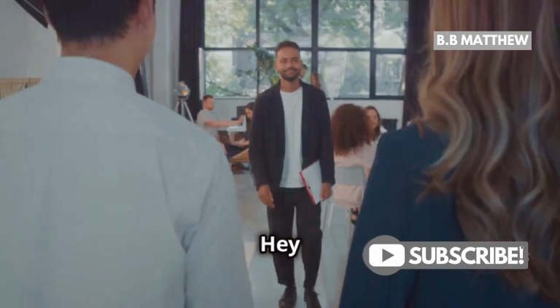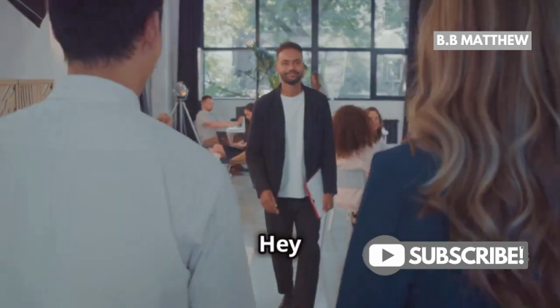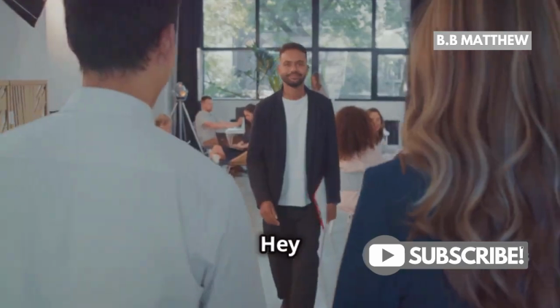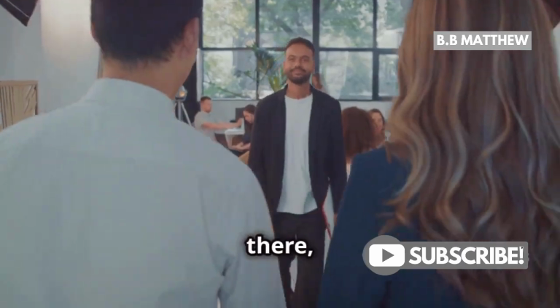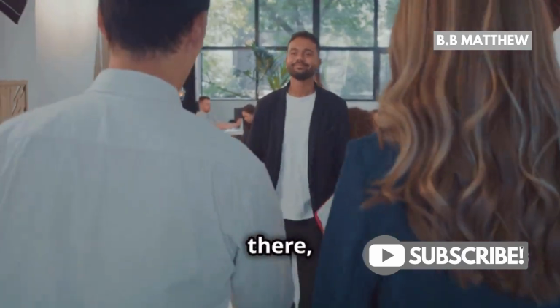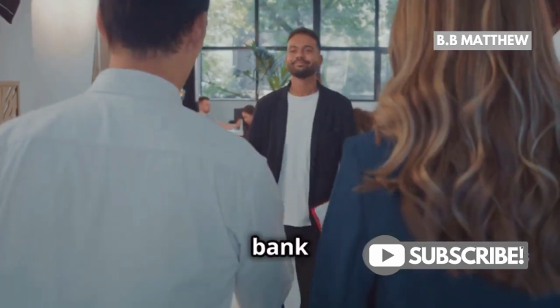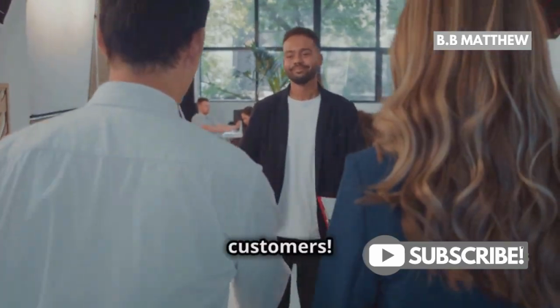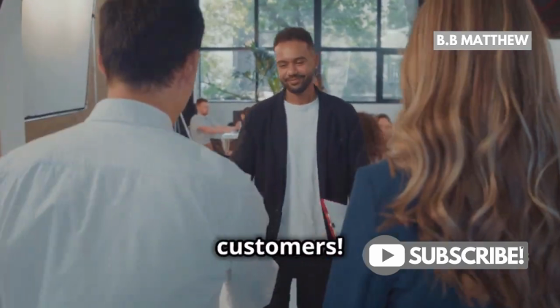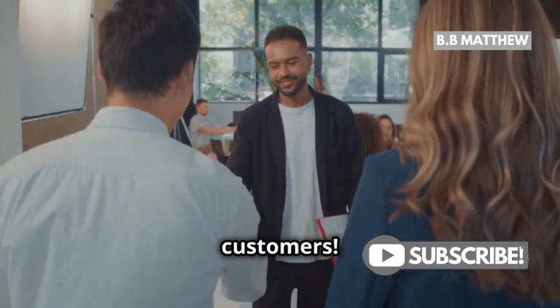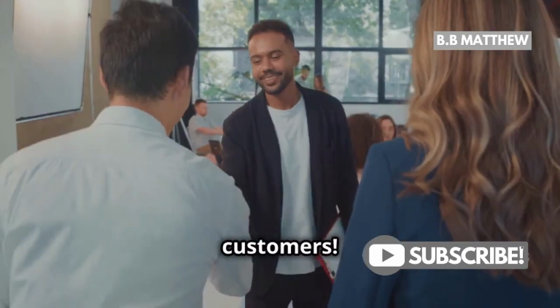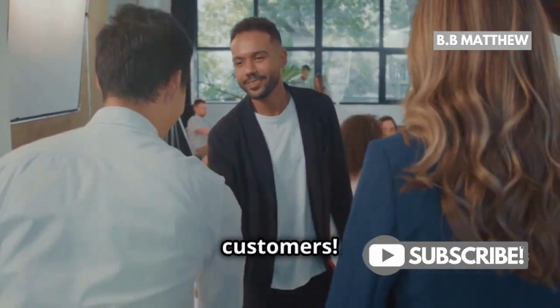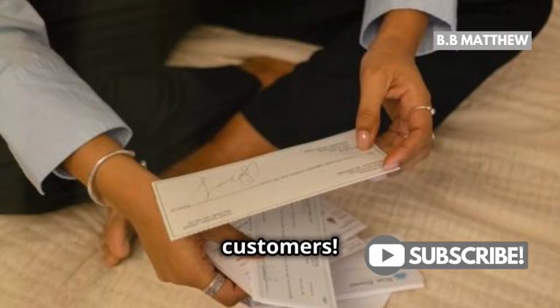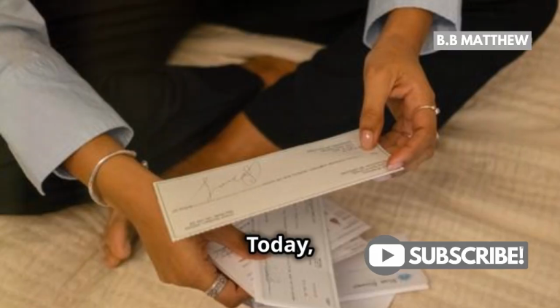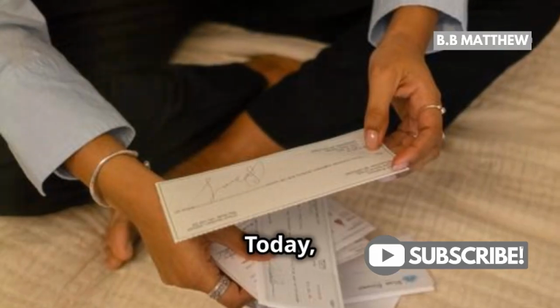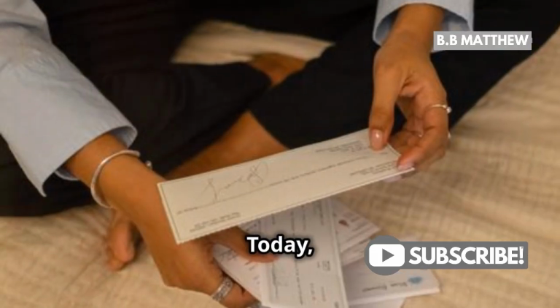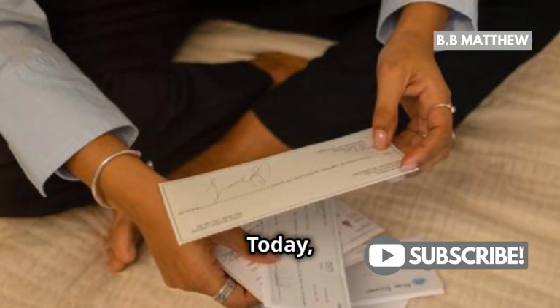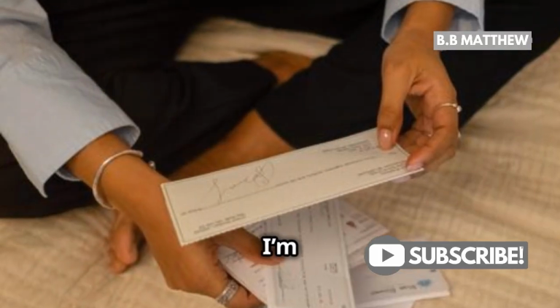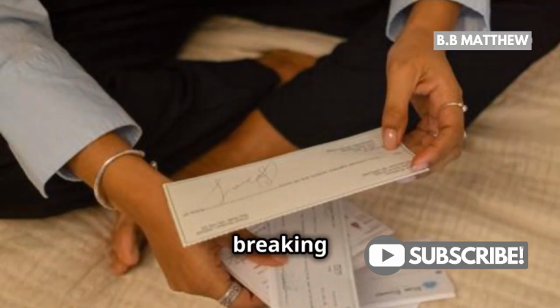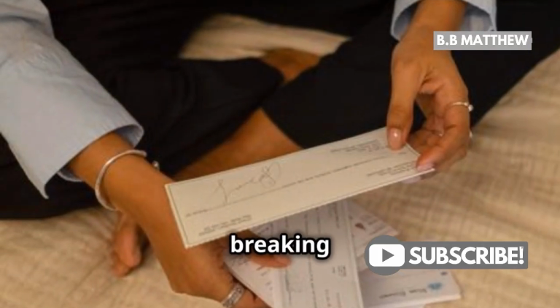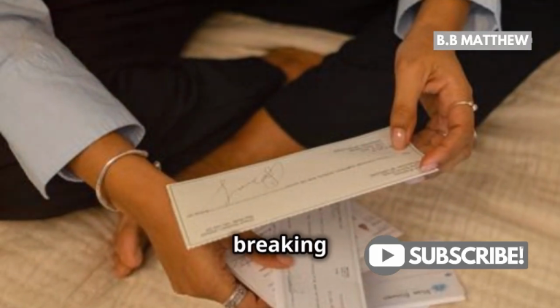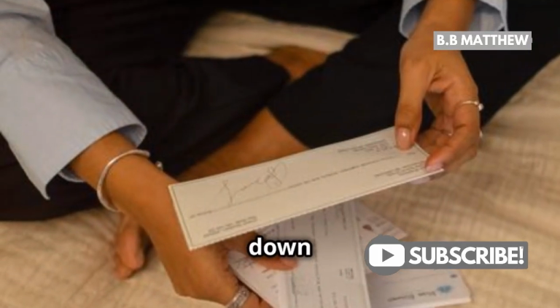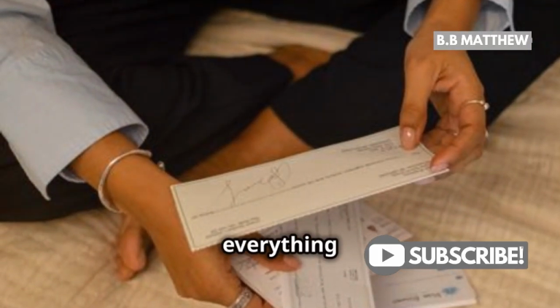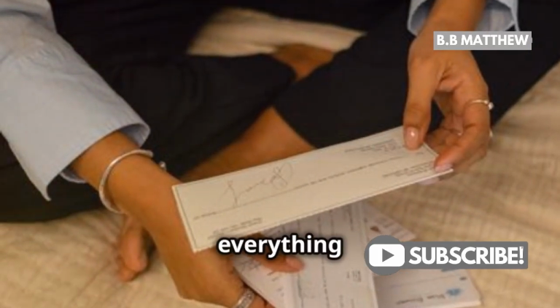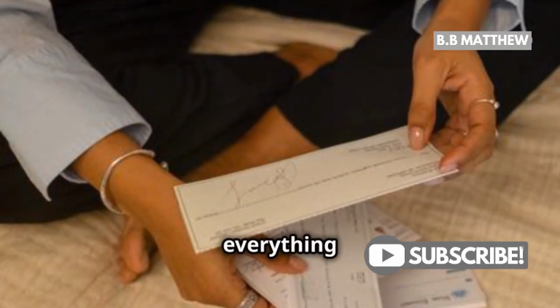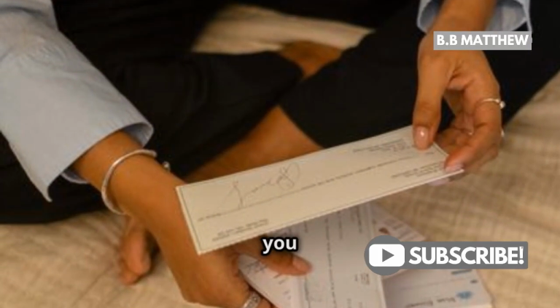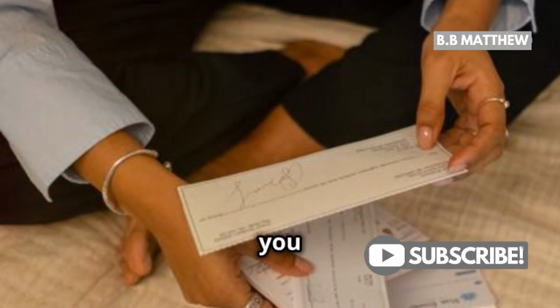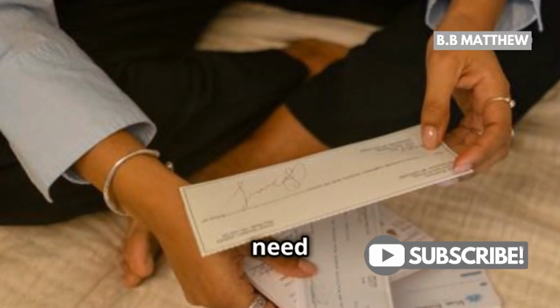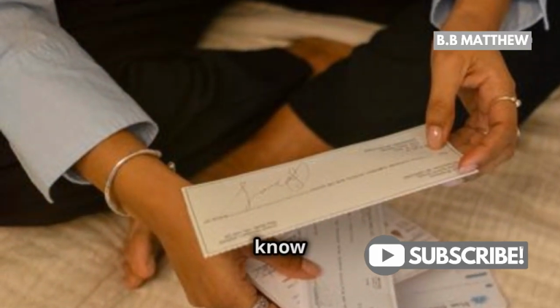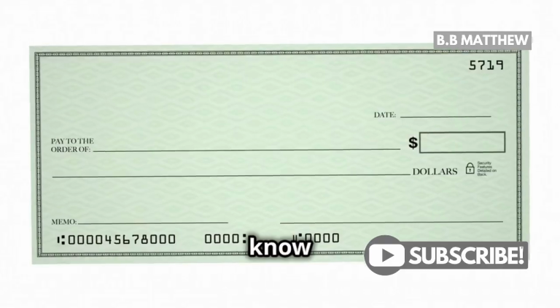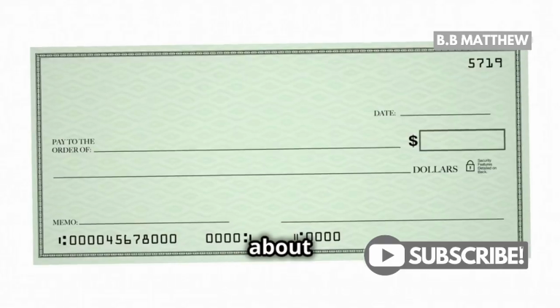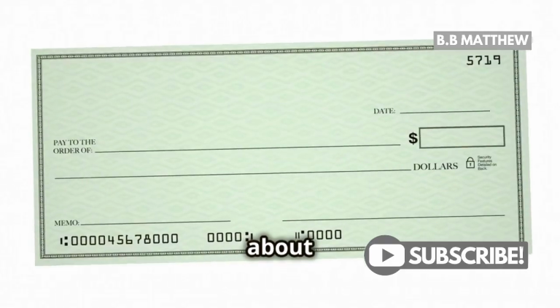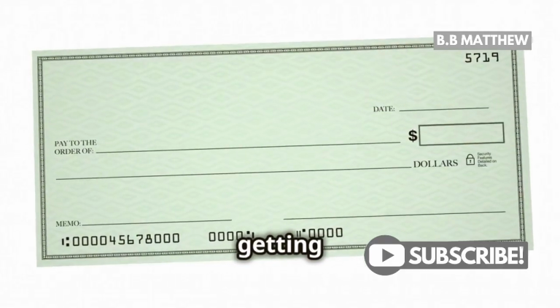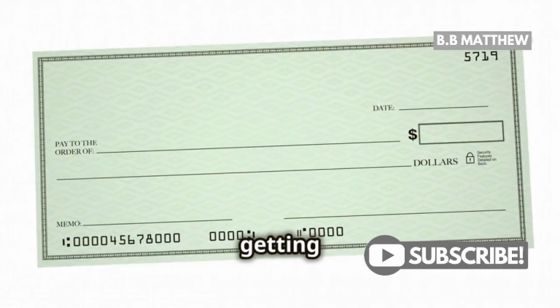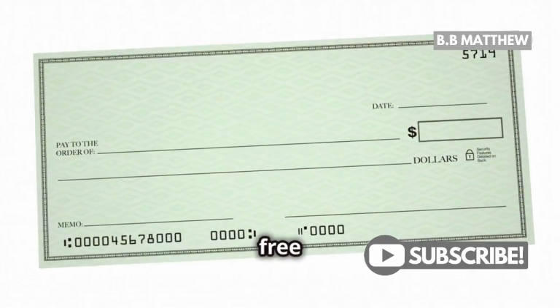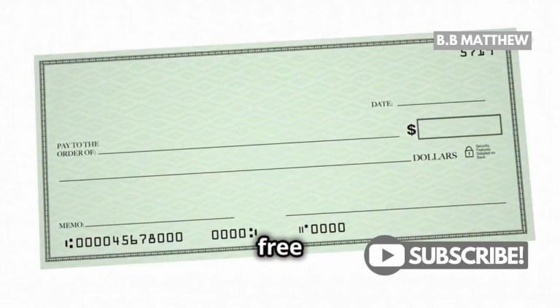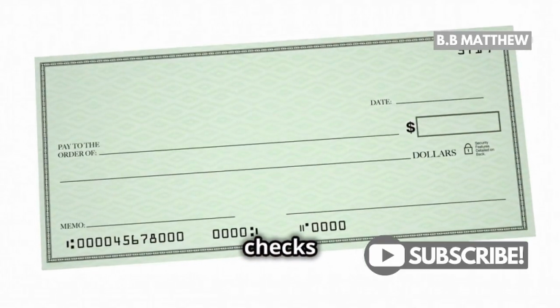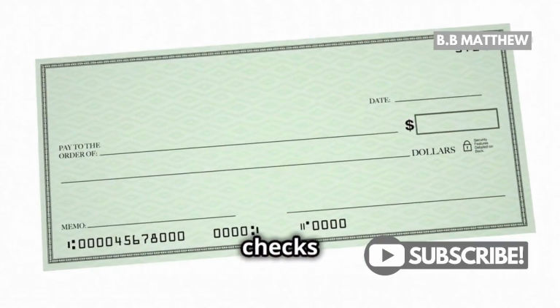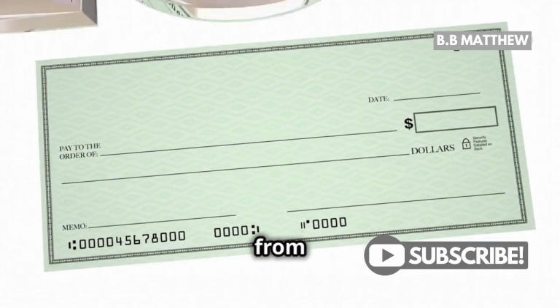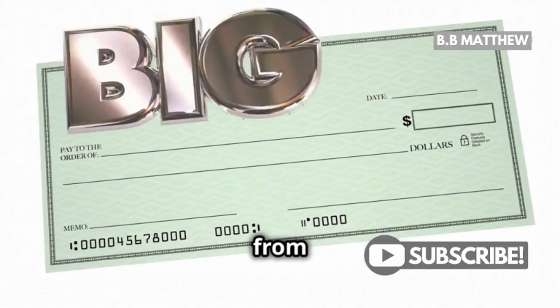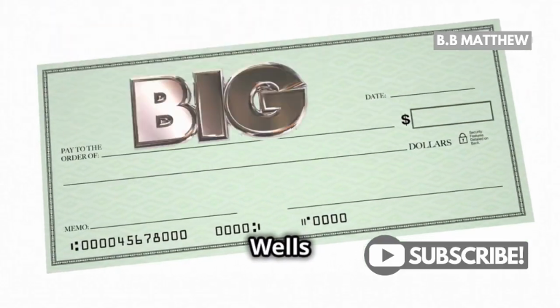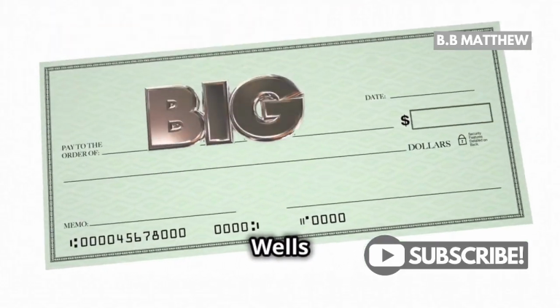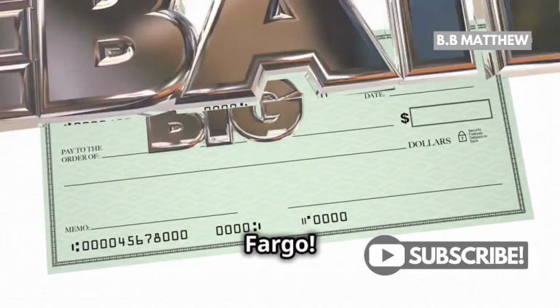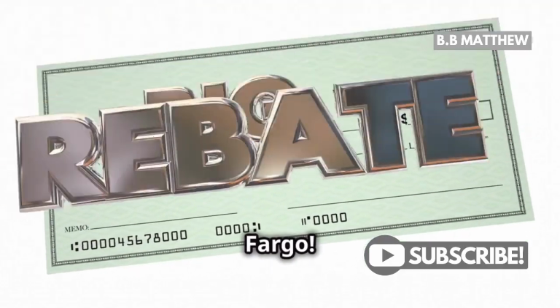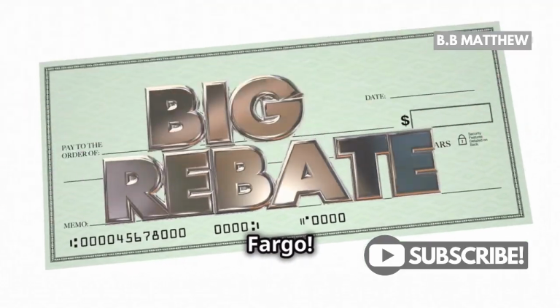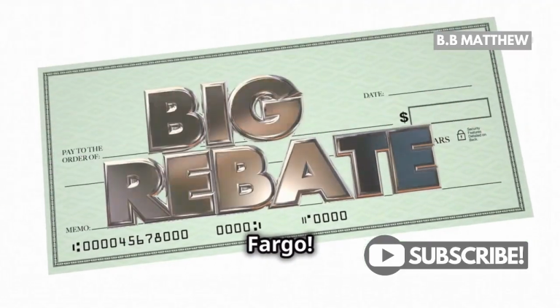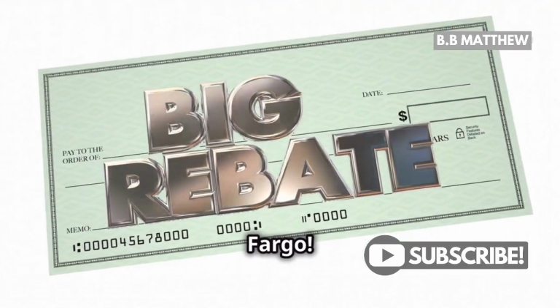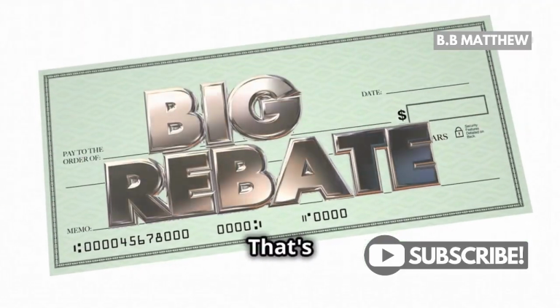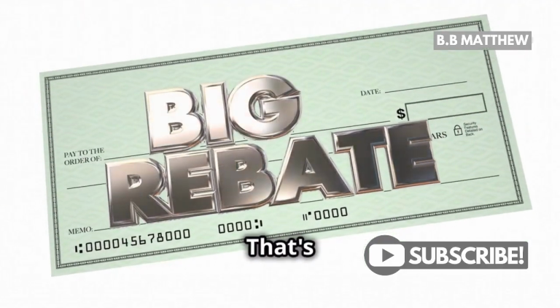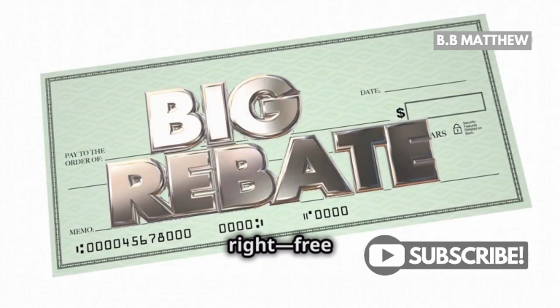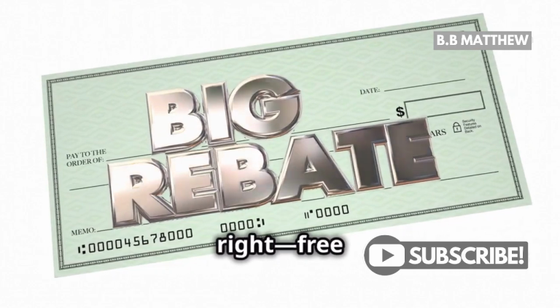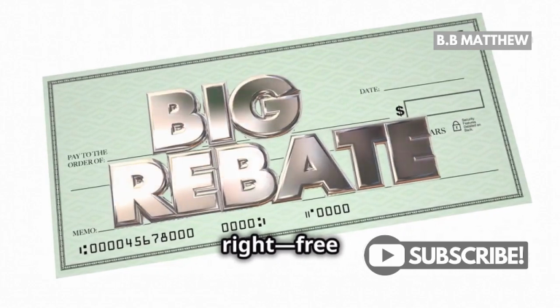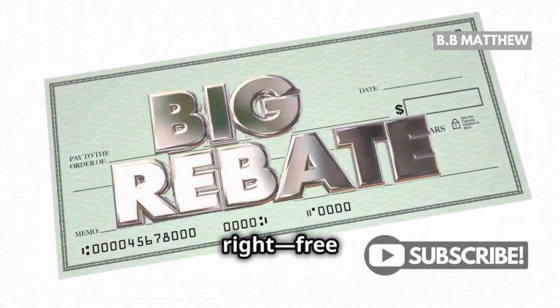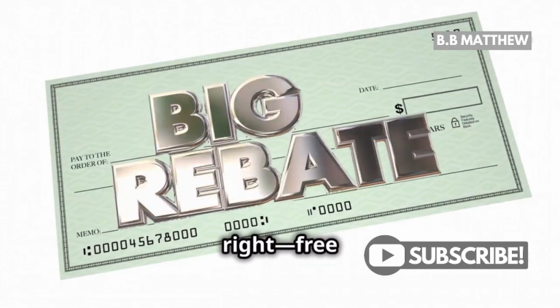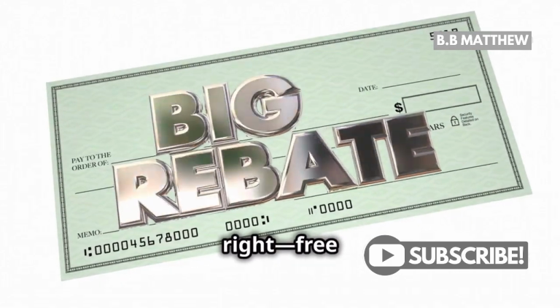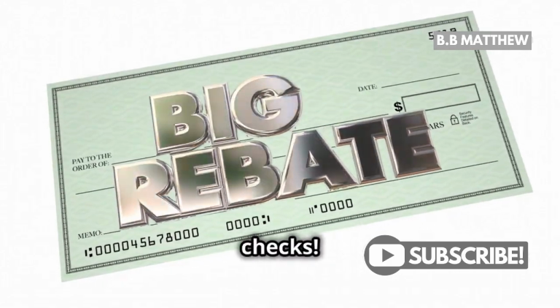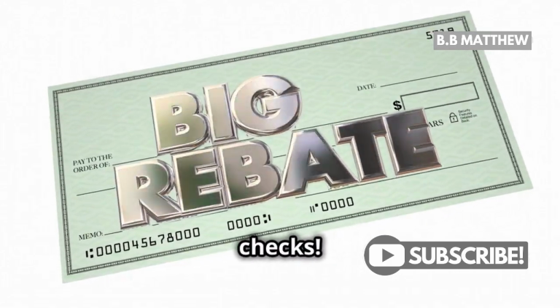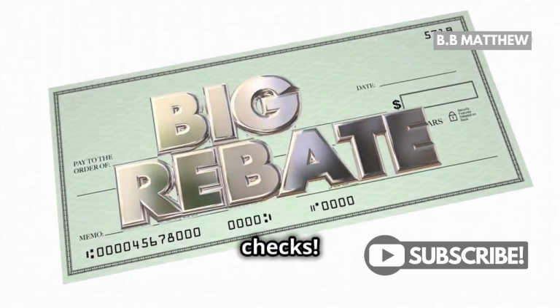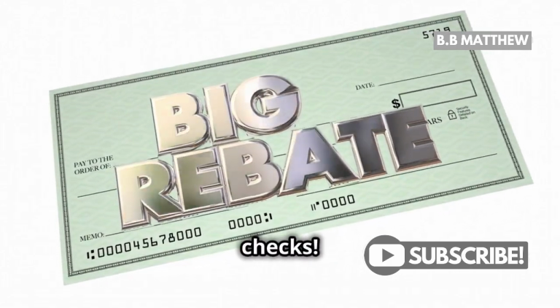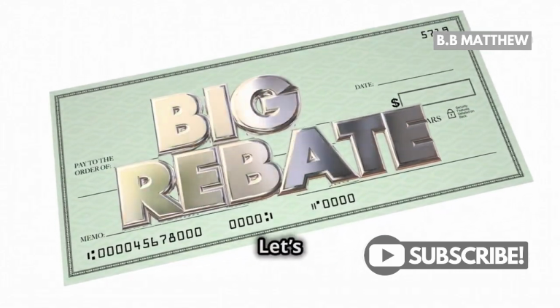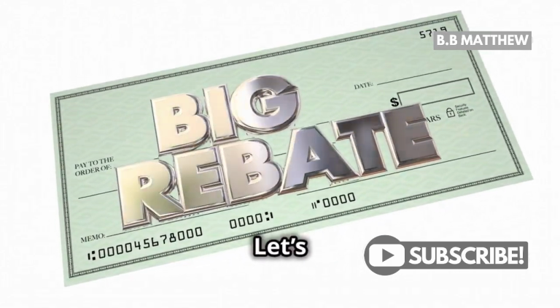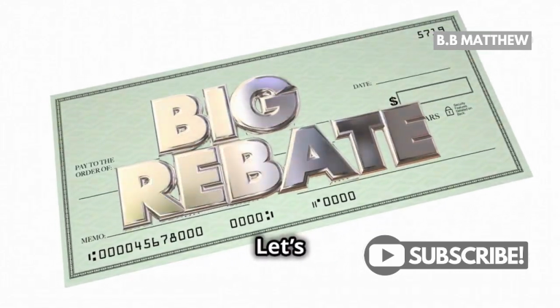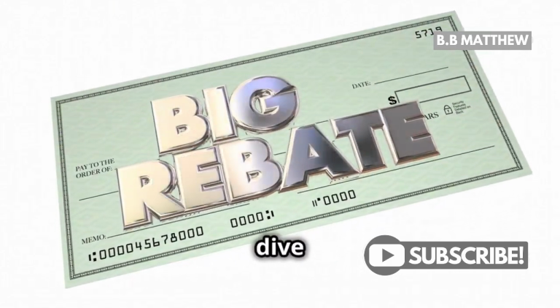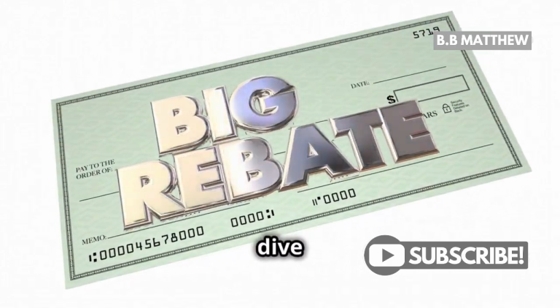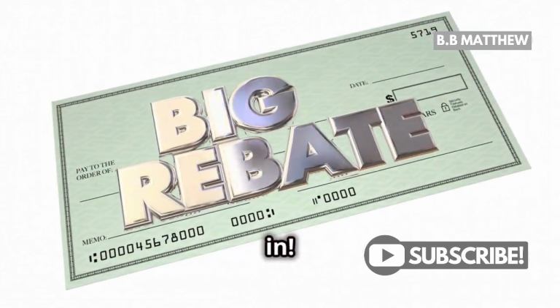Hey there, bank customers! Today, I'm breaking down everything you need to know about getting free checks from Wells Fargo. That's right, free checks. Let's dive in.